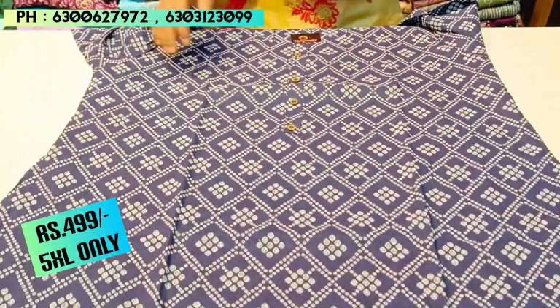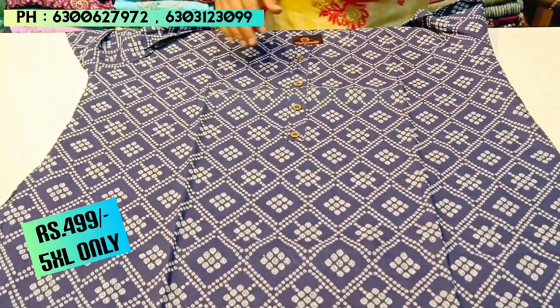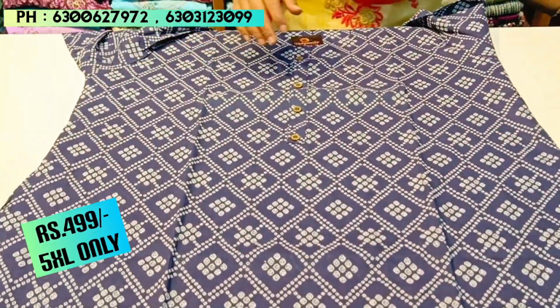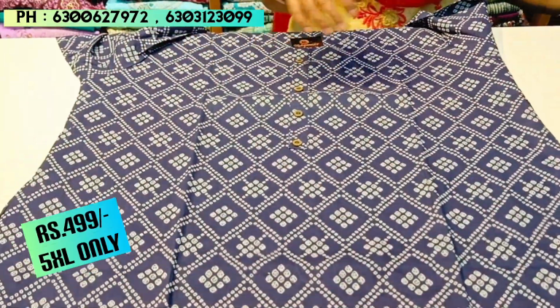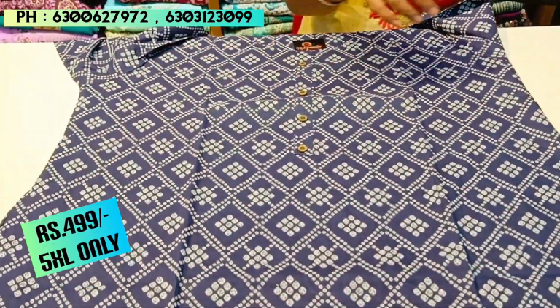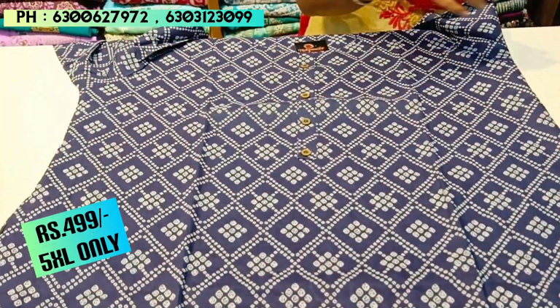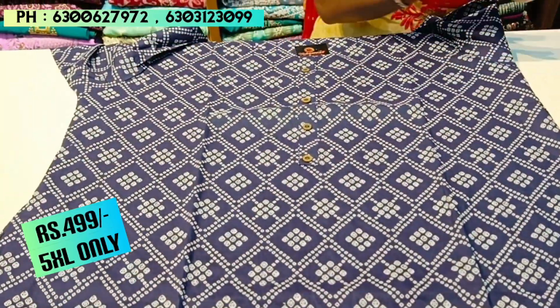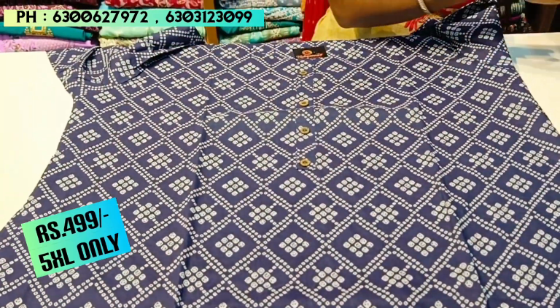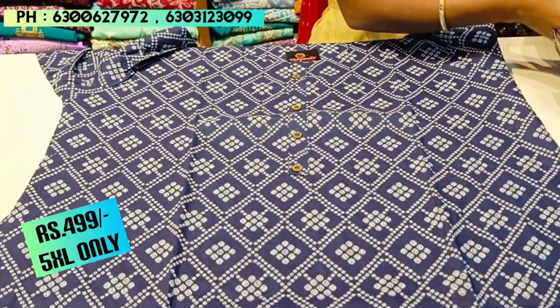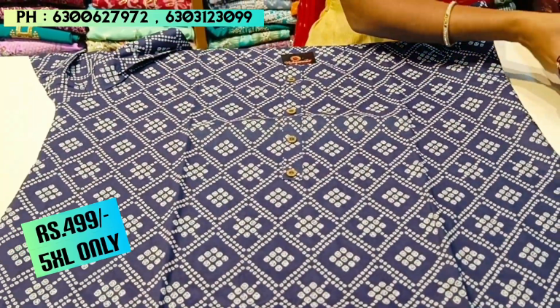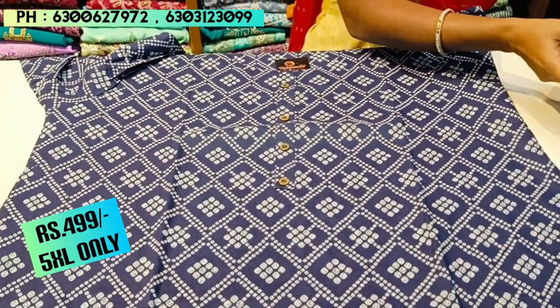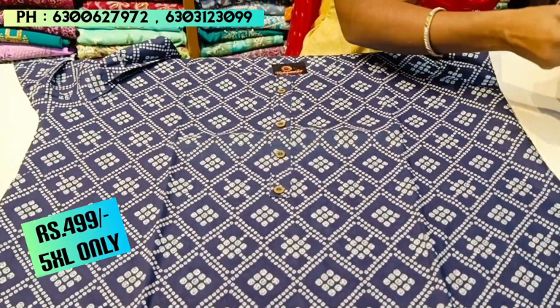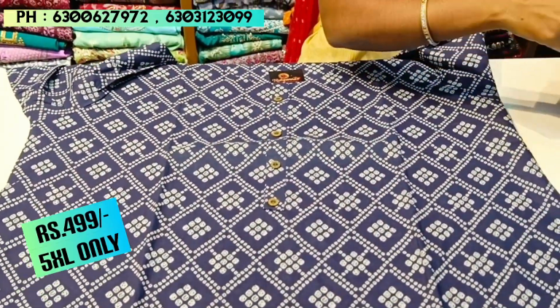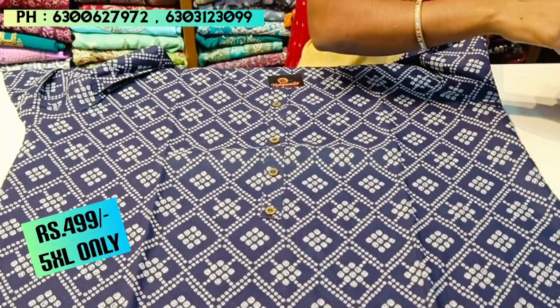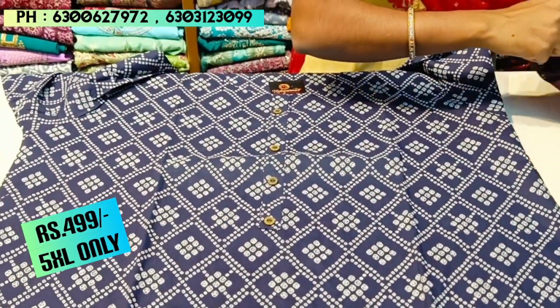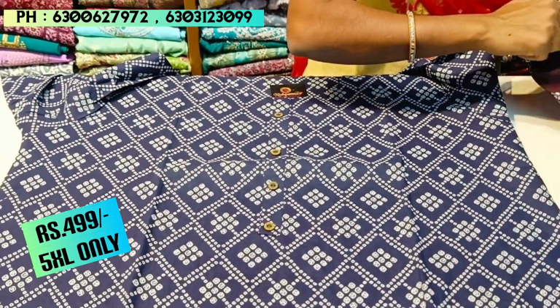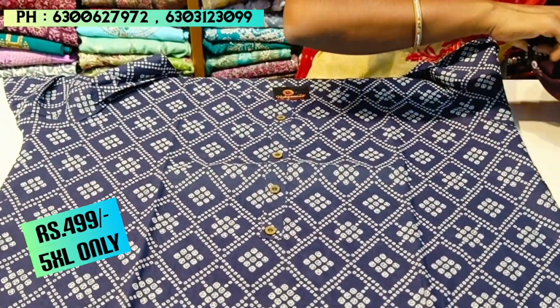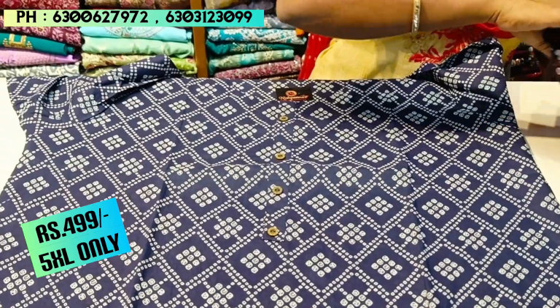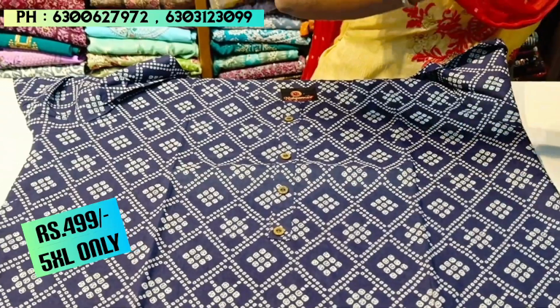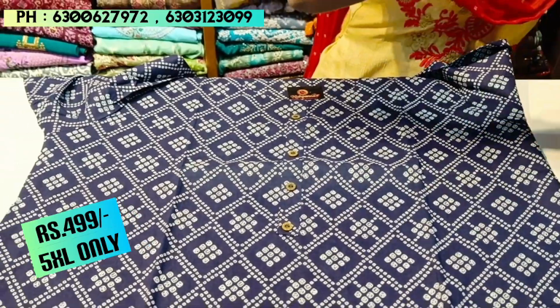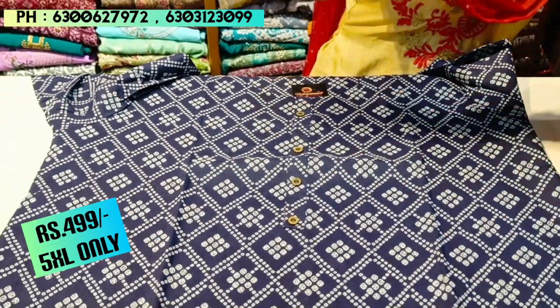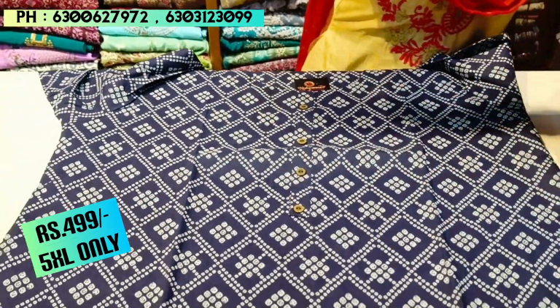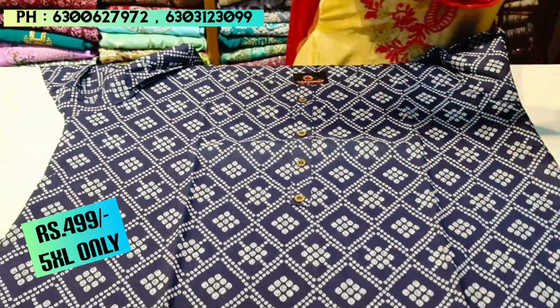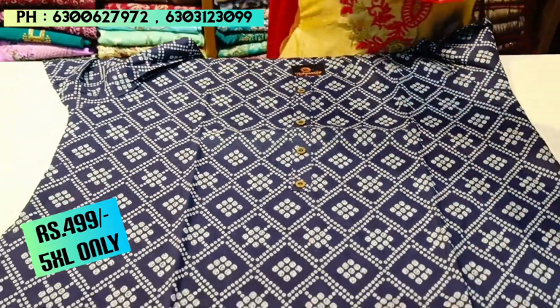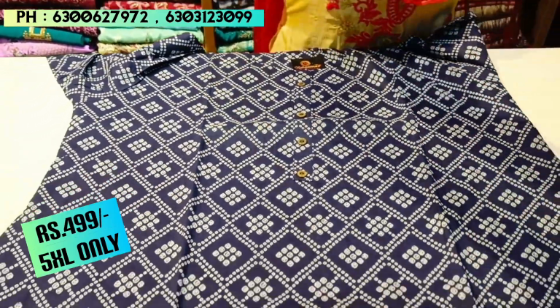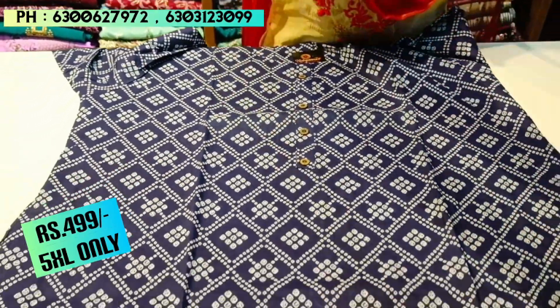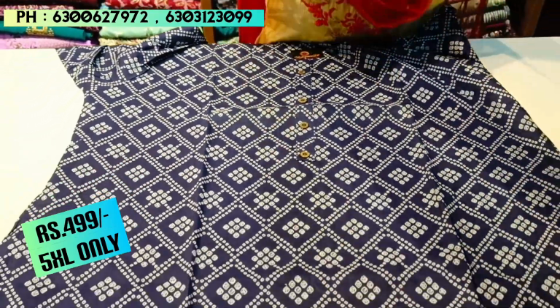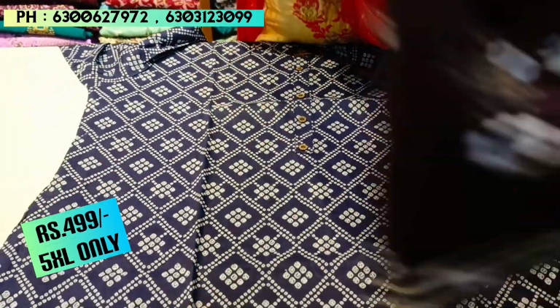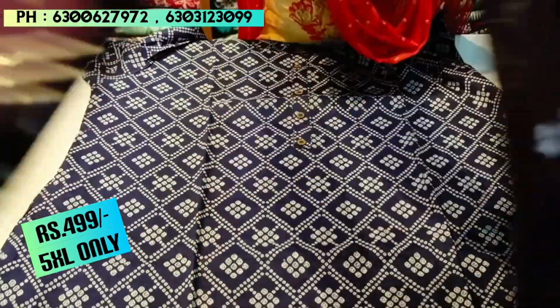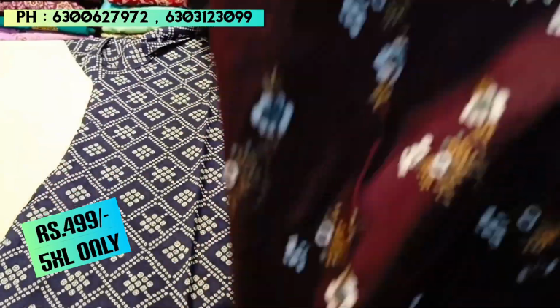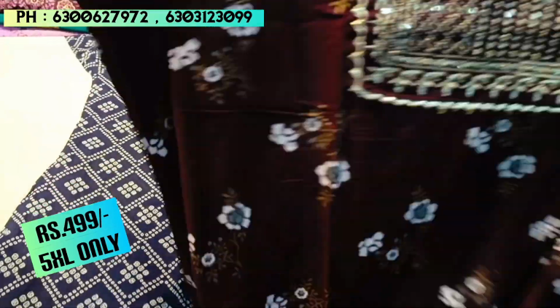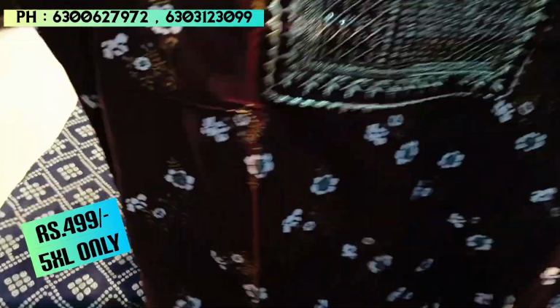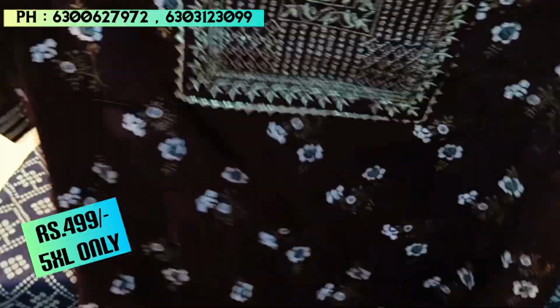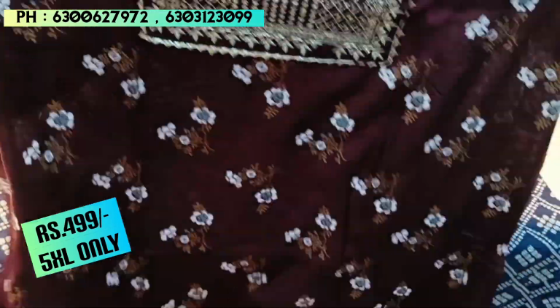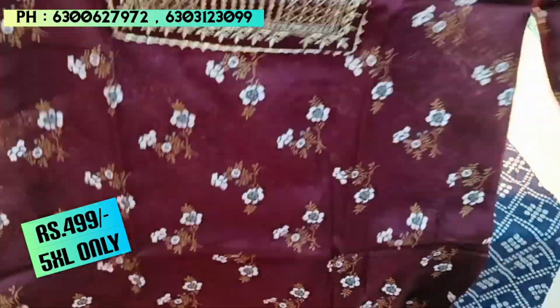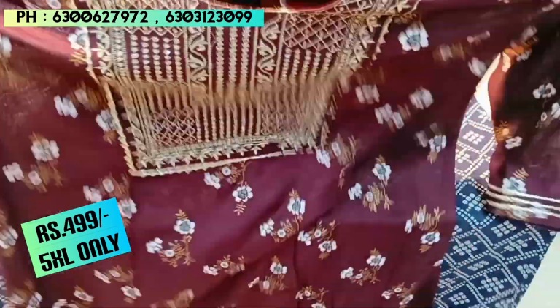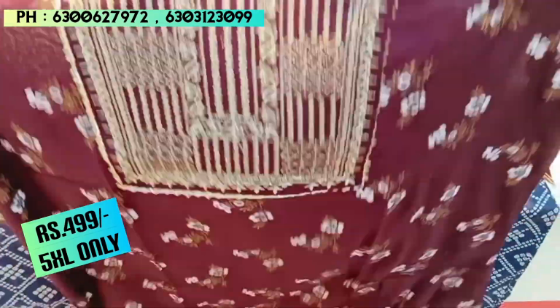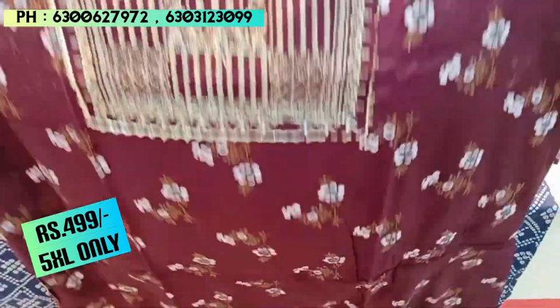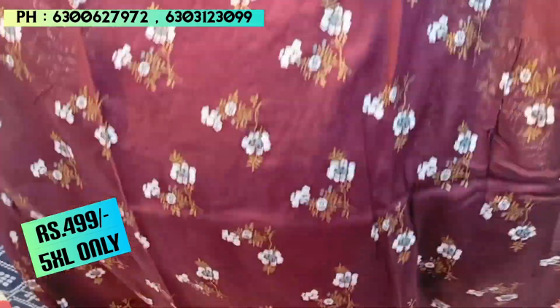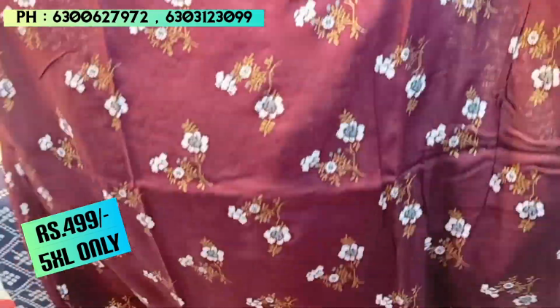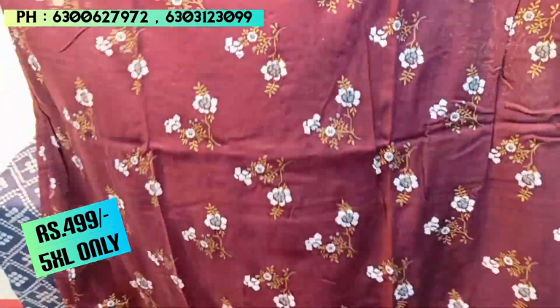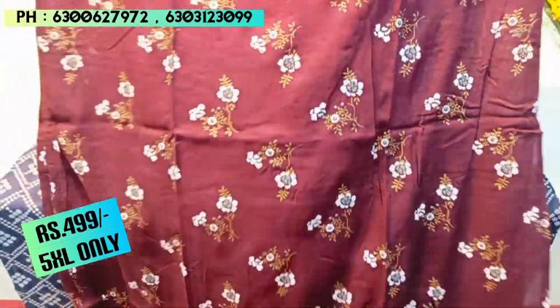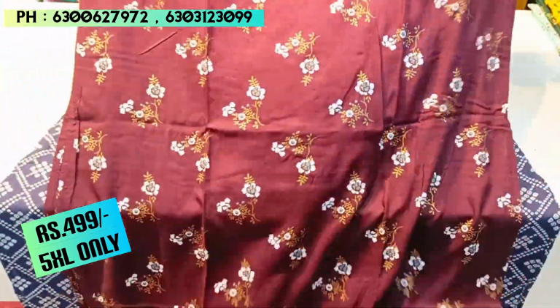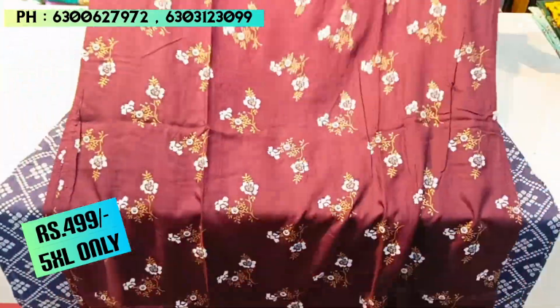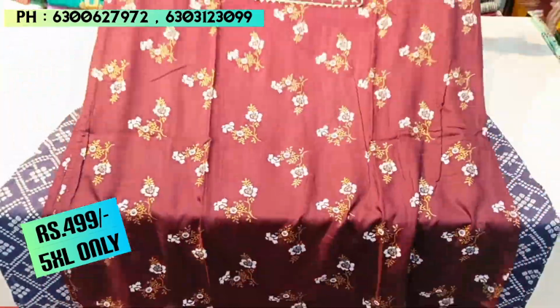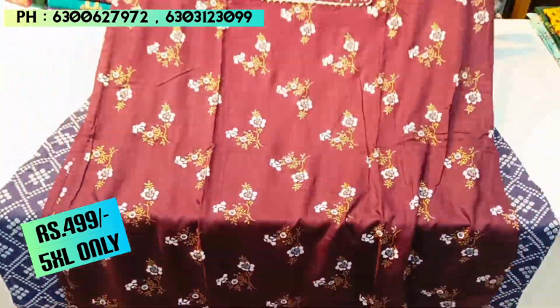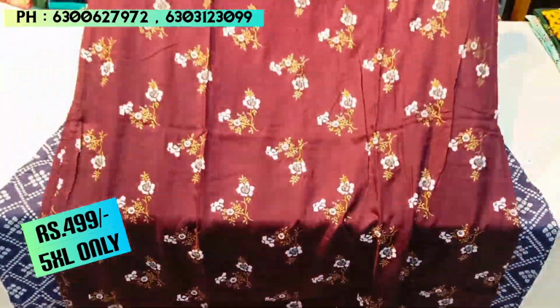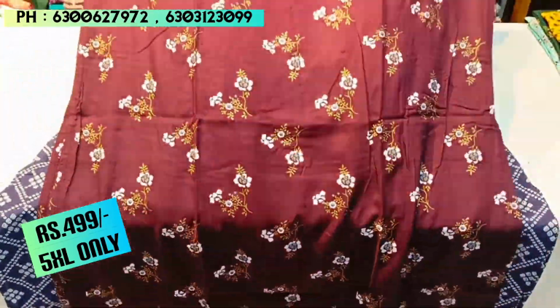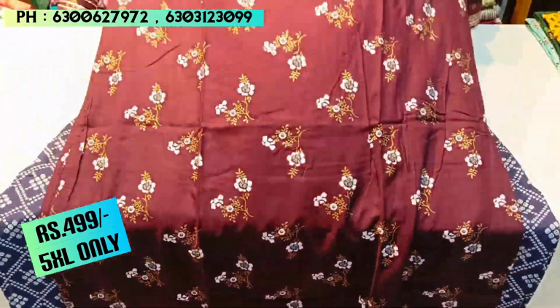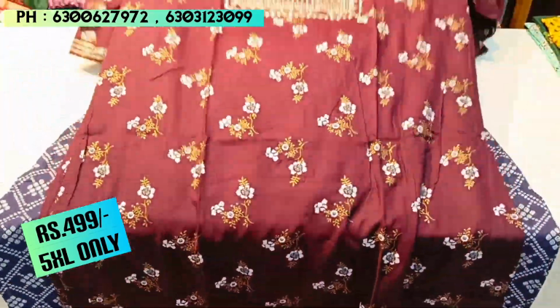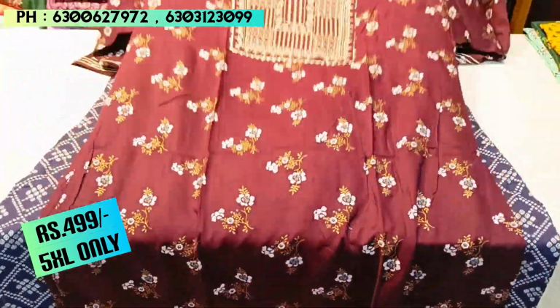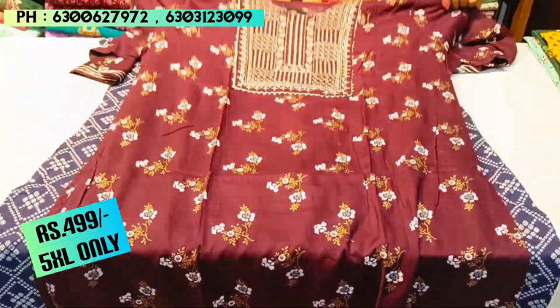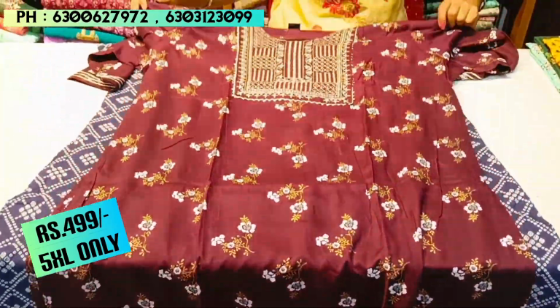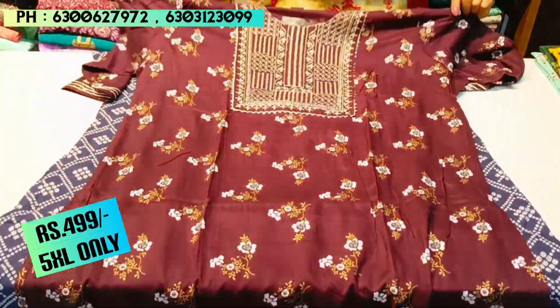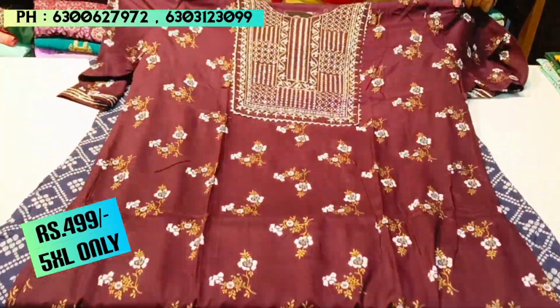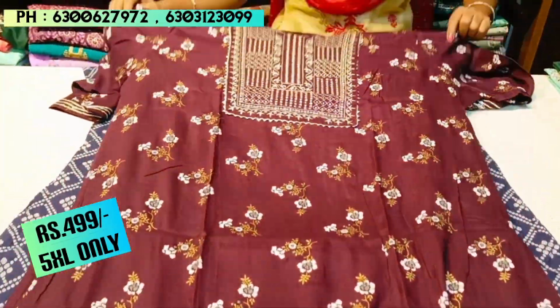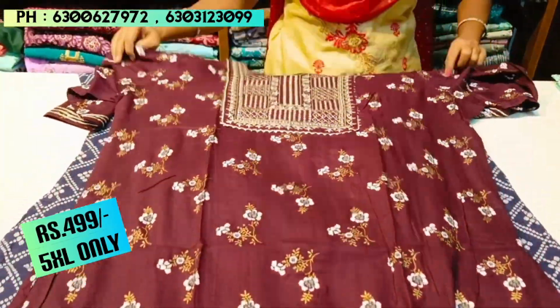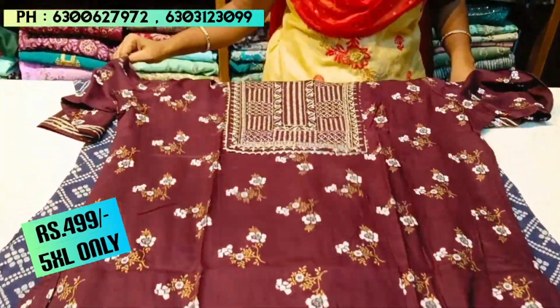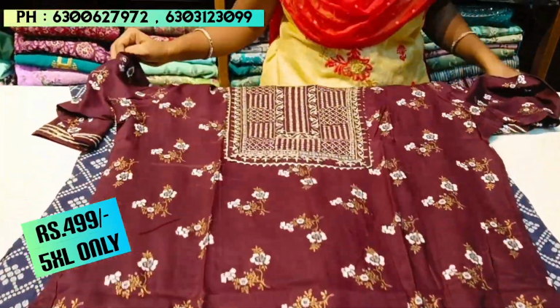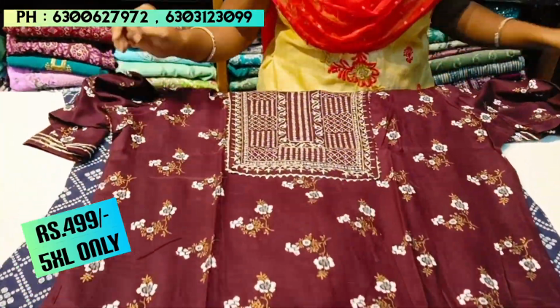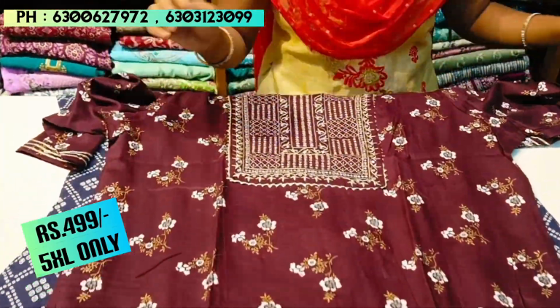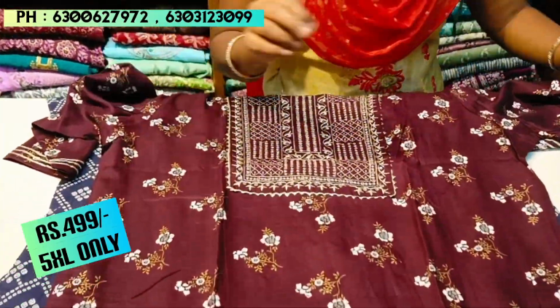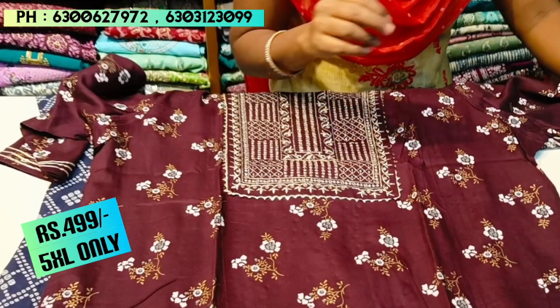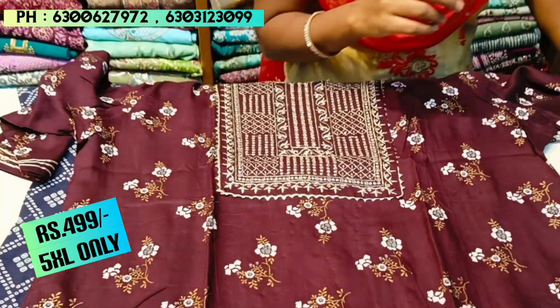This navy blue piece is in the ₹499 price range. If you want a screenshot of this piece, you can take a screenshot and place a delivery order.